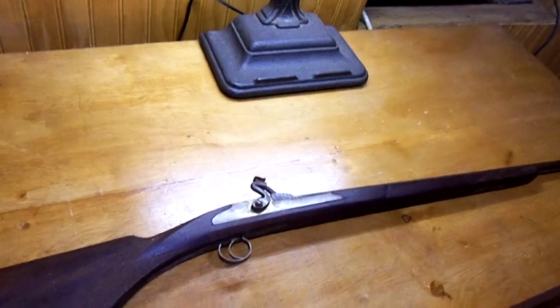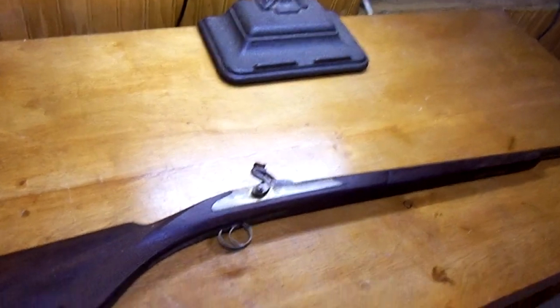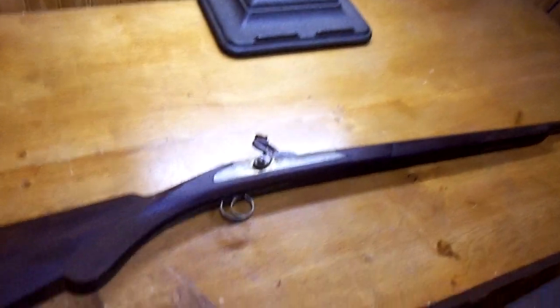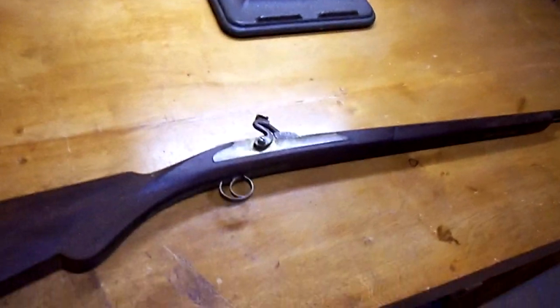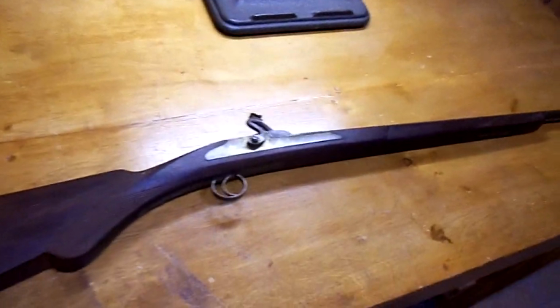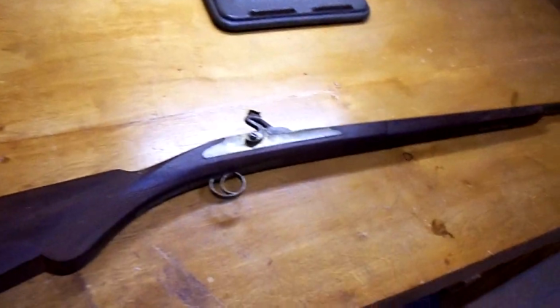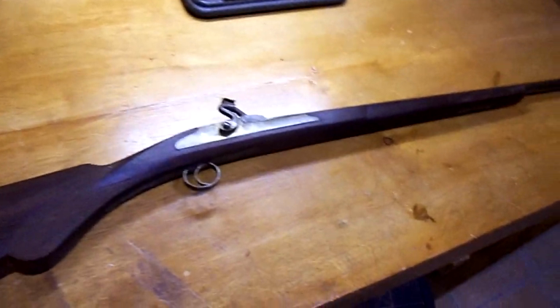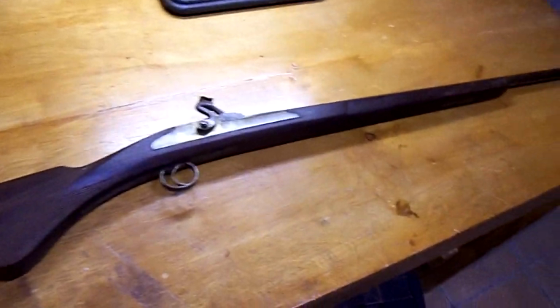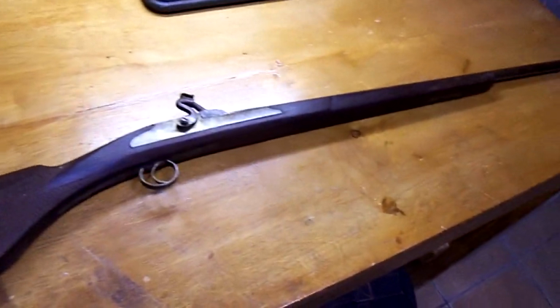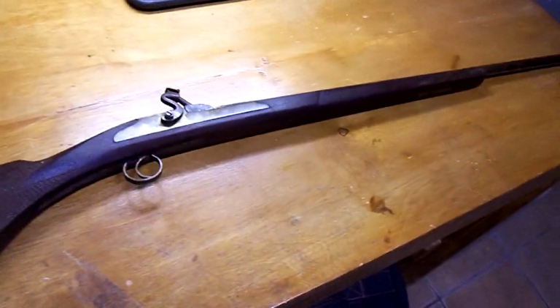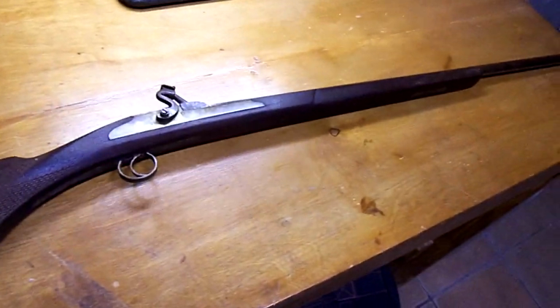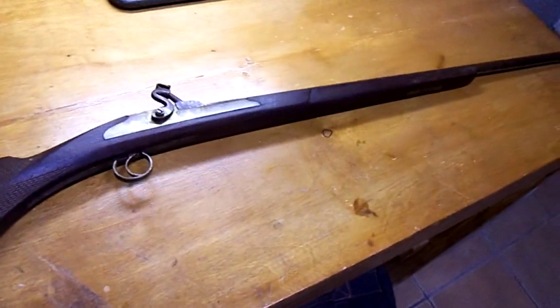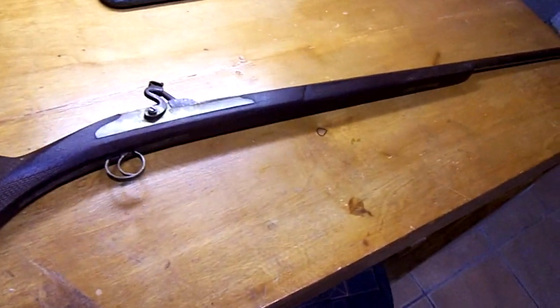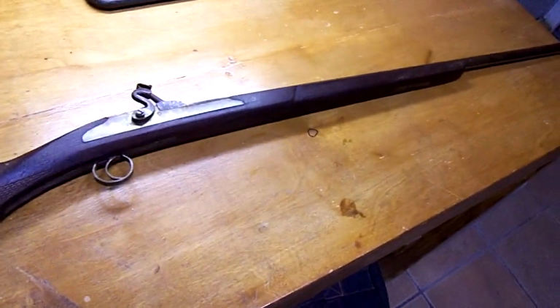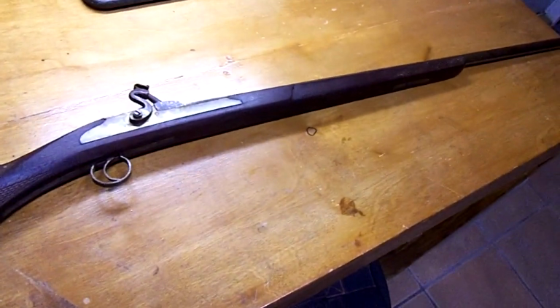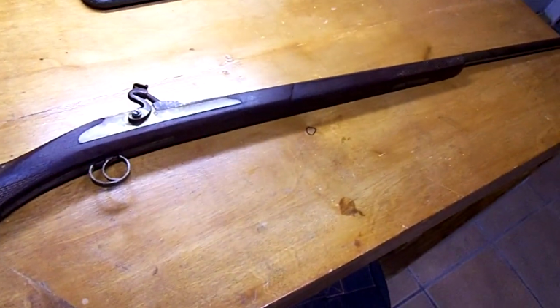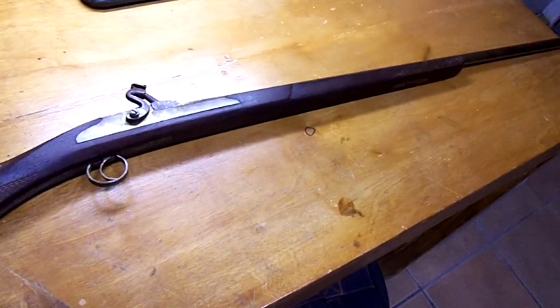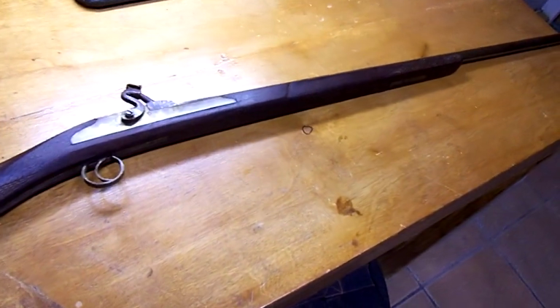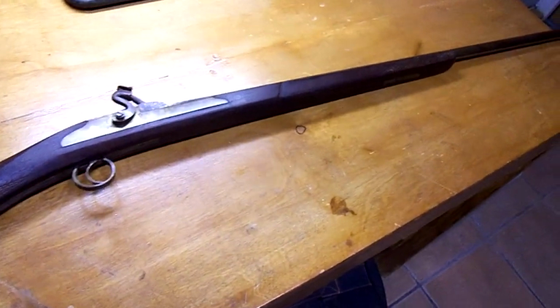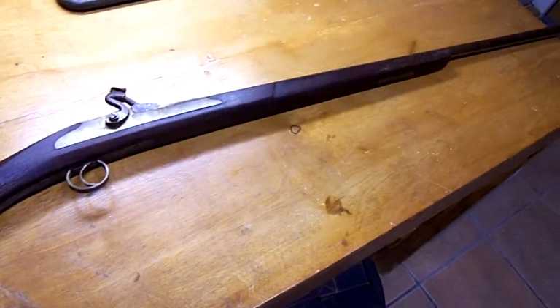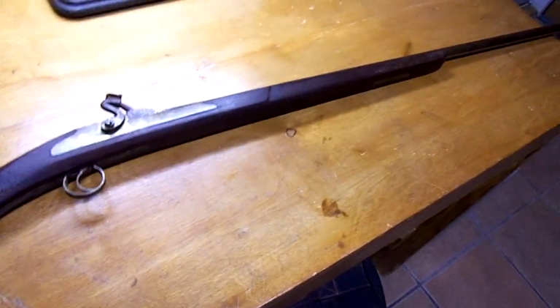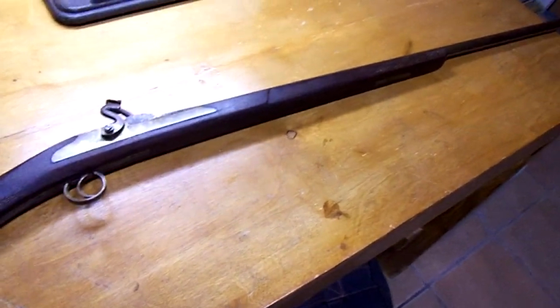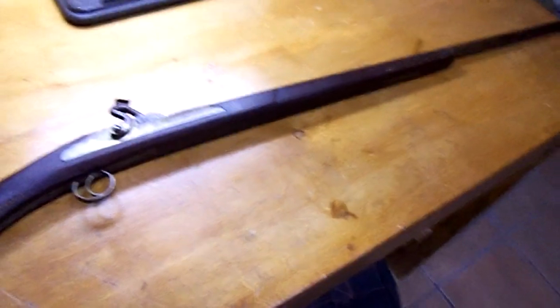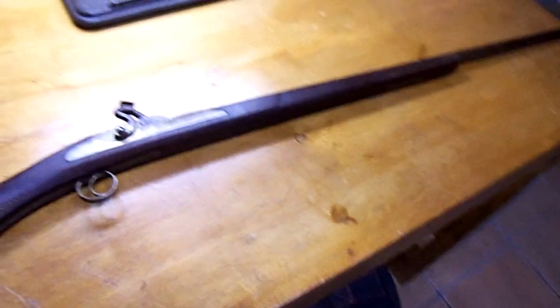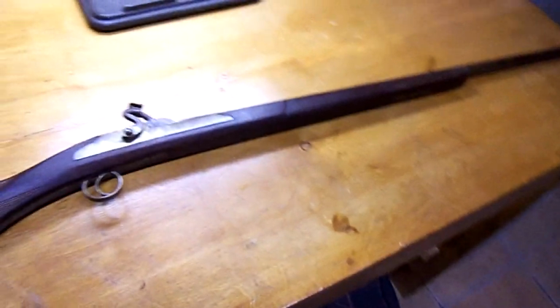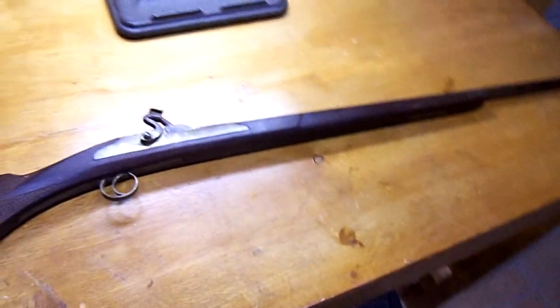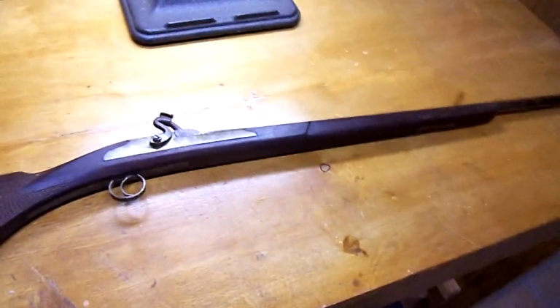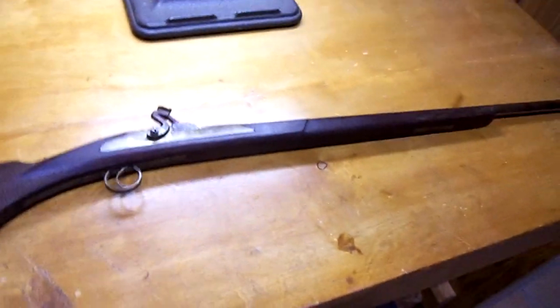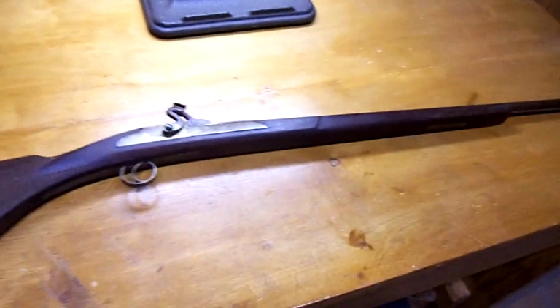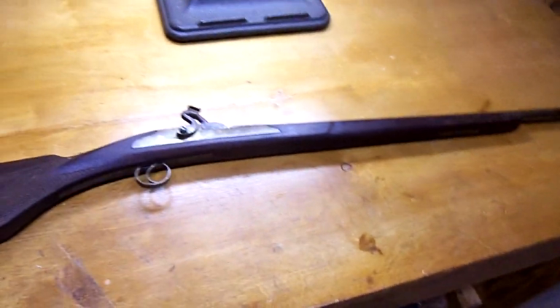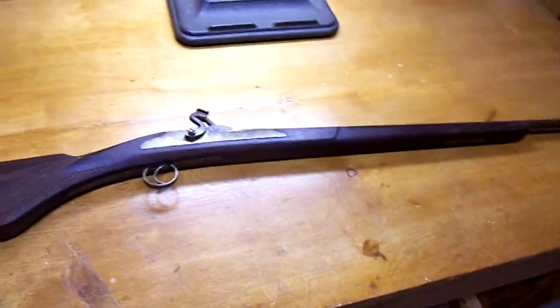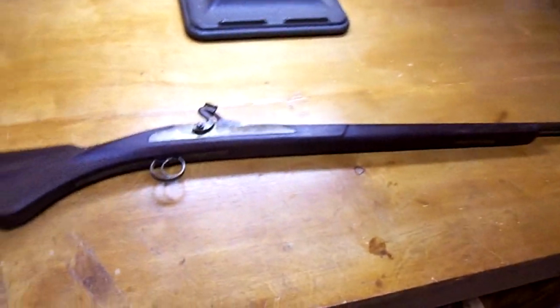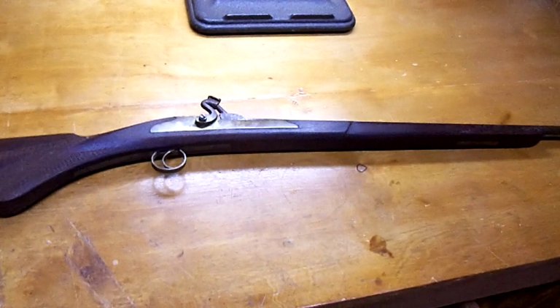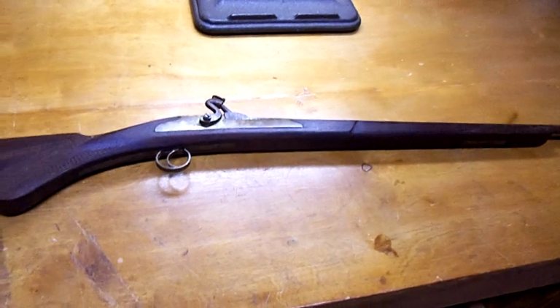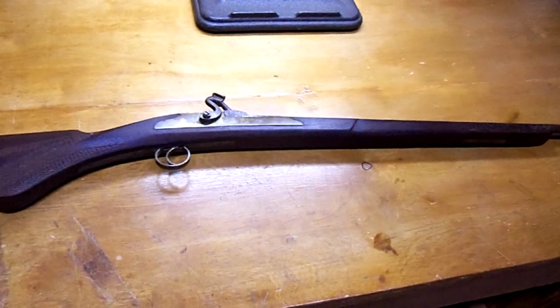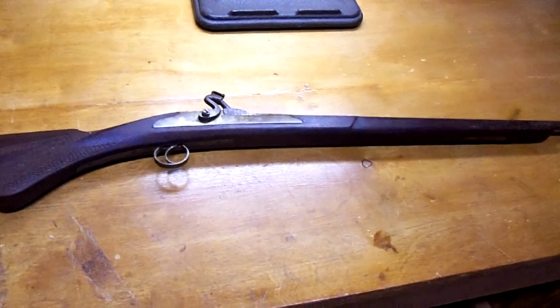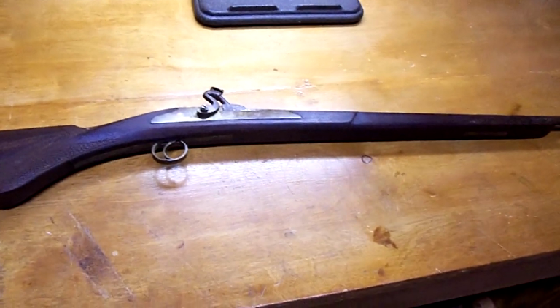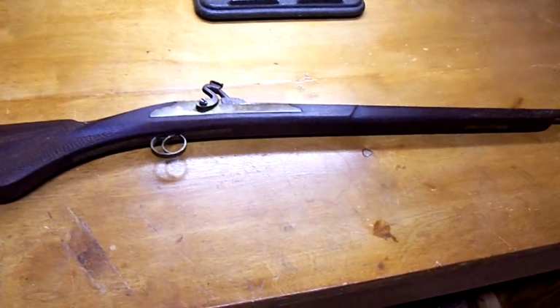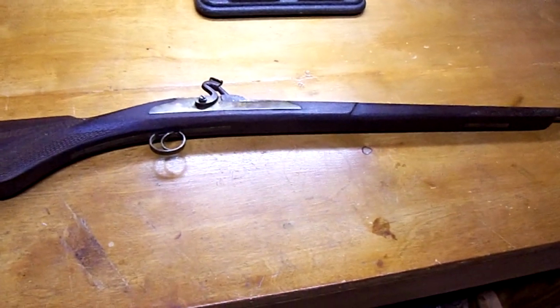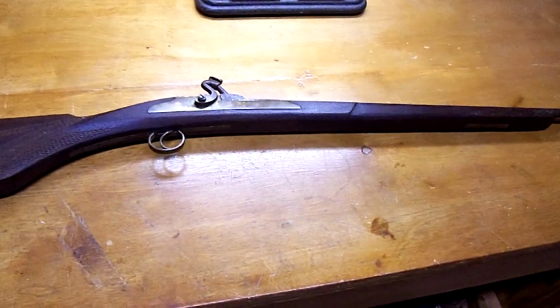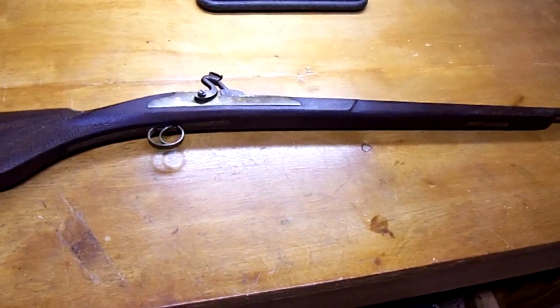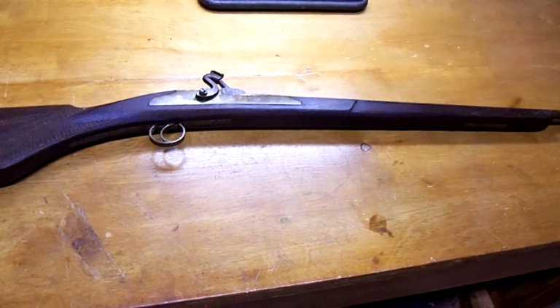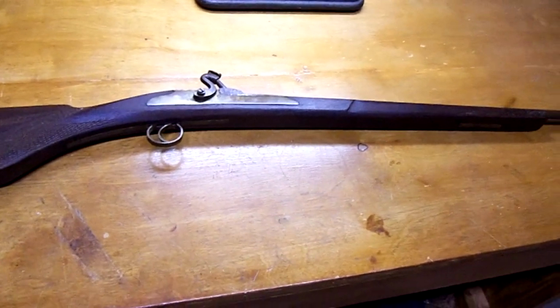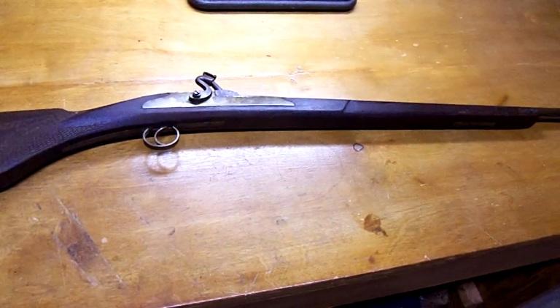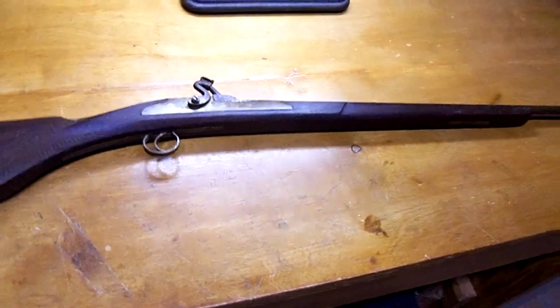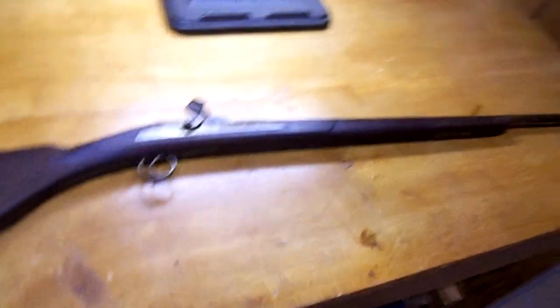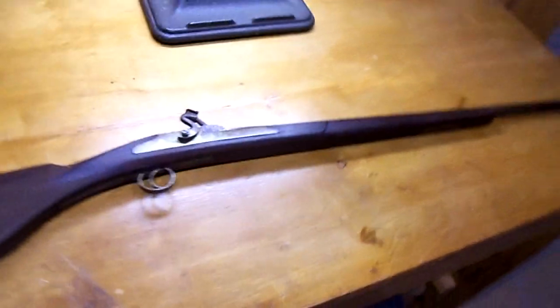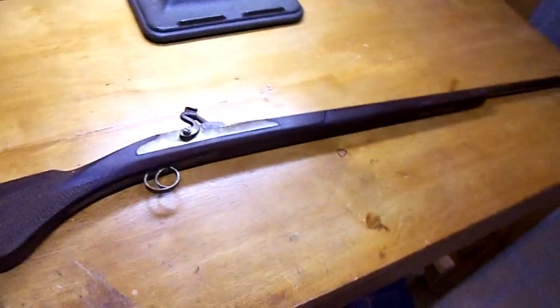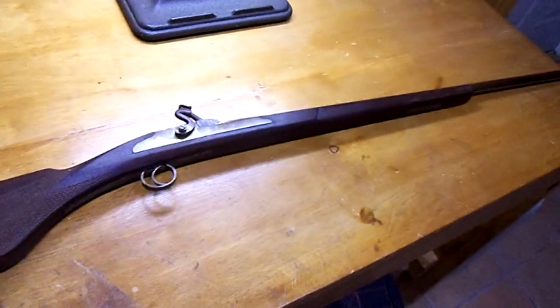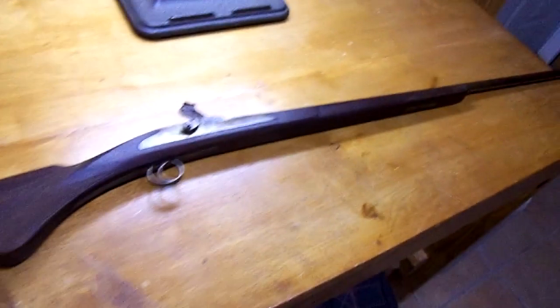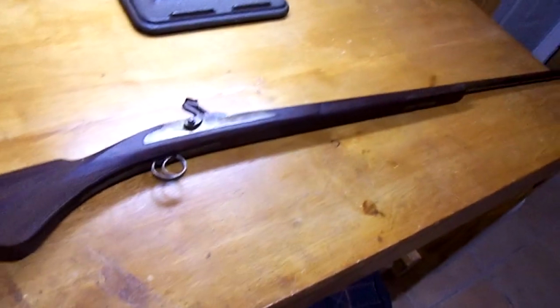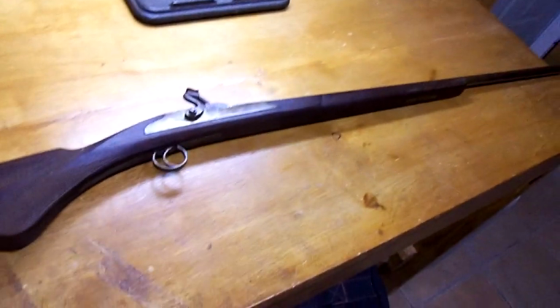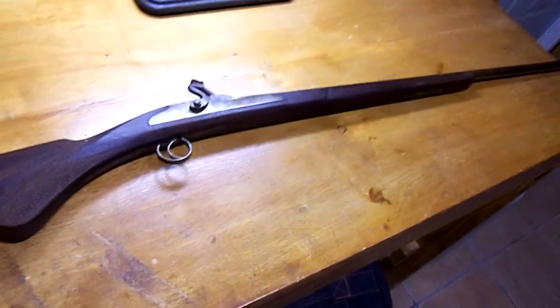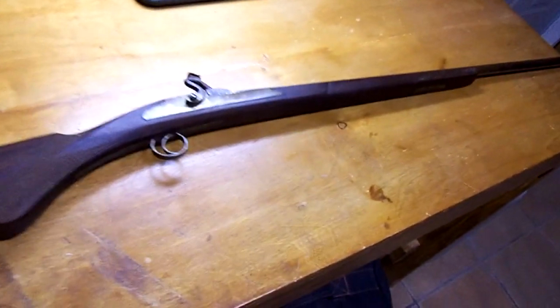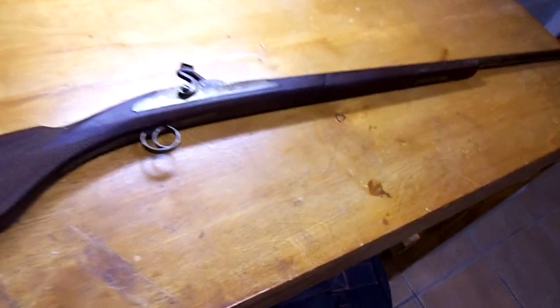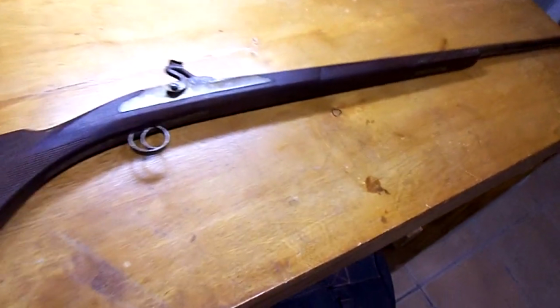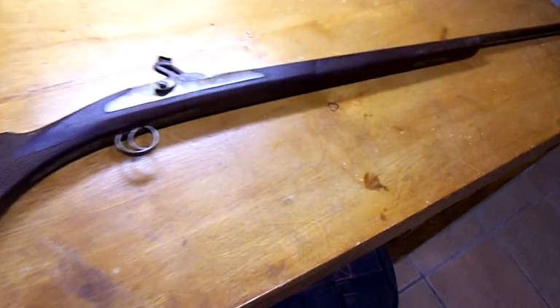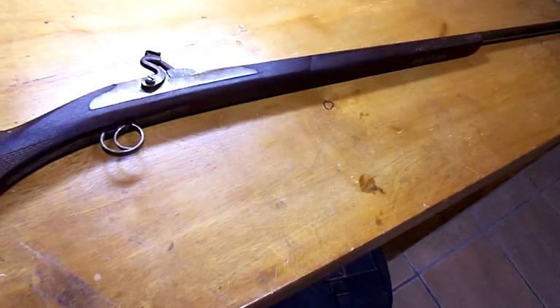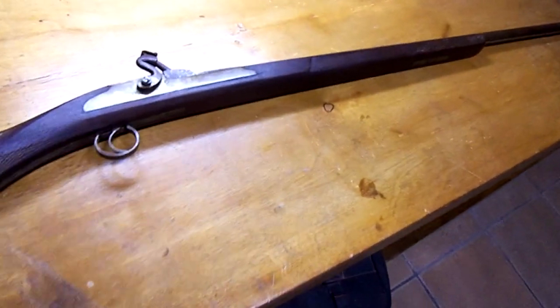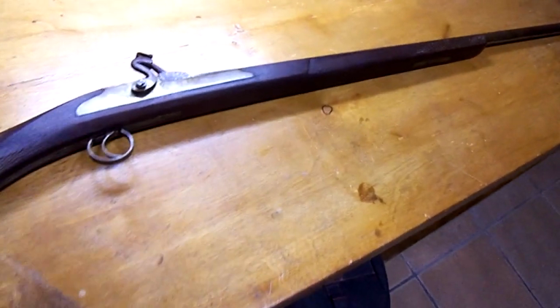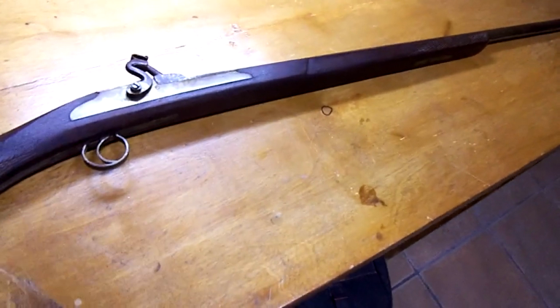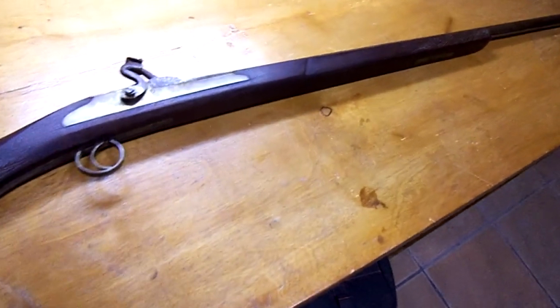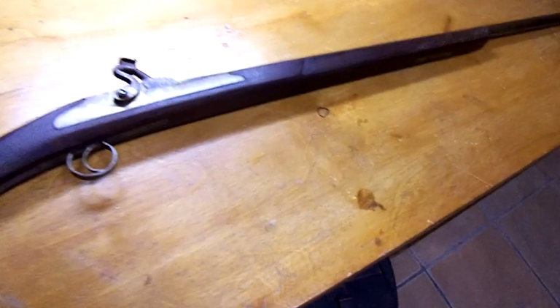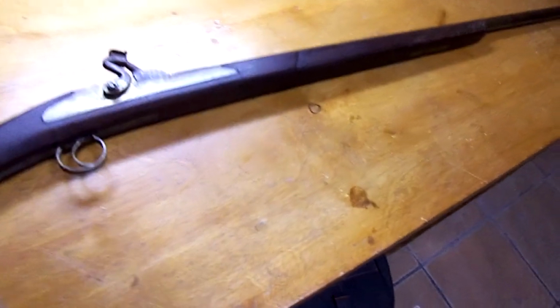Hey, this is Saul Overman with Saul Overman Survival. I'm going to do a quick video on an item I picked up today that I think is really fascinating.